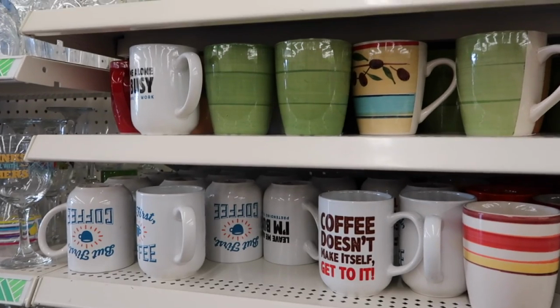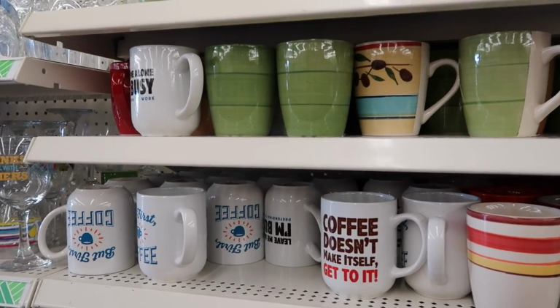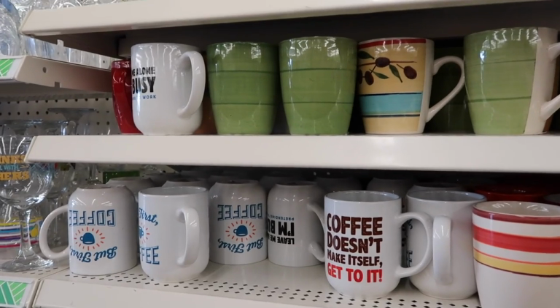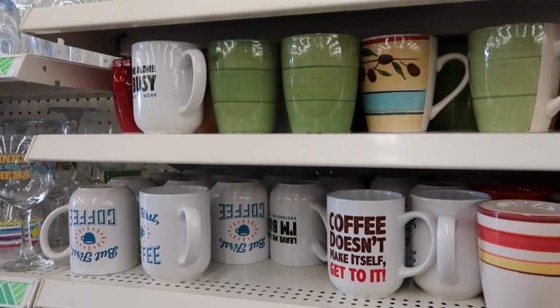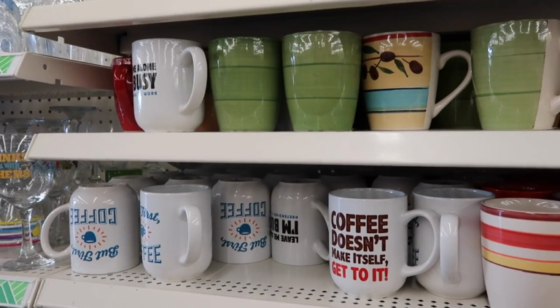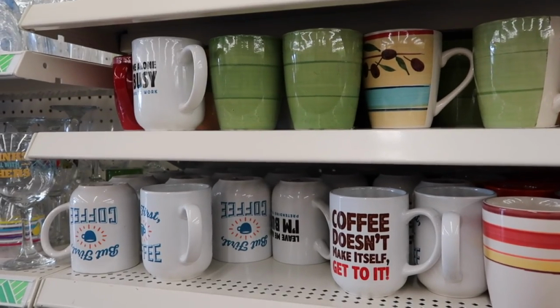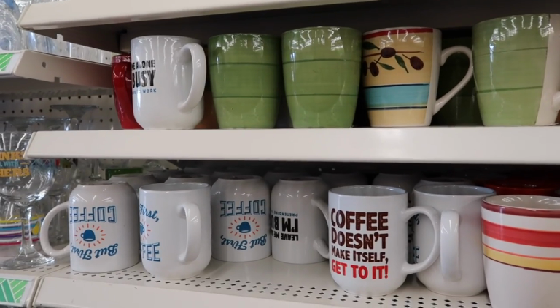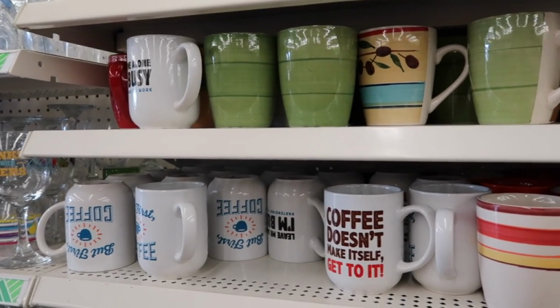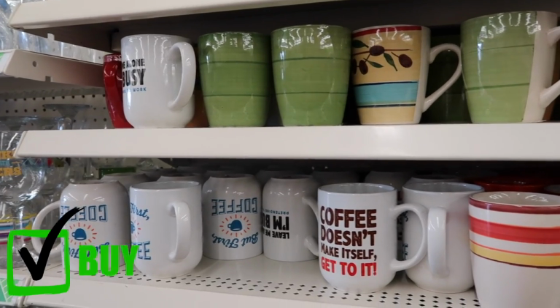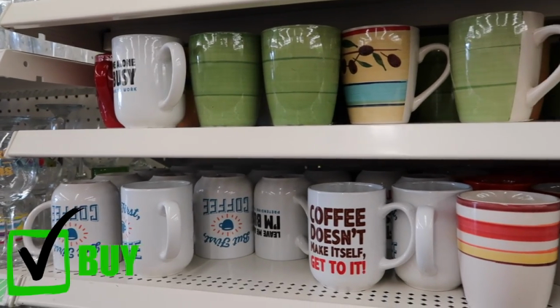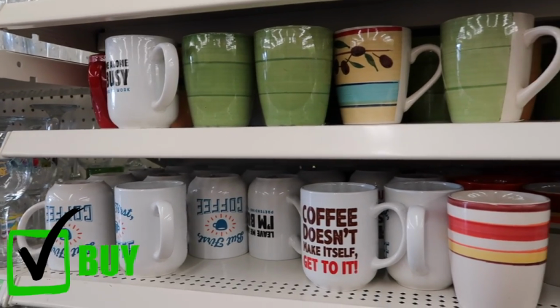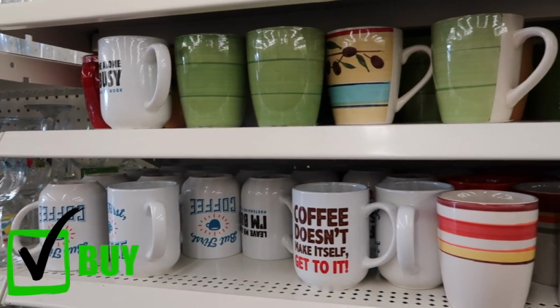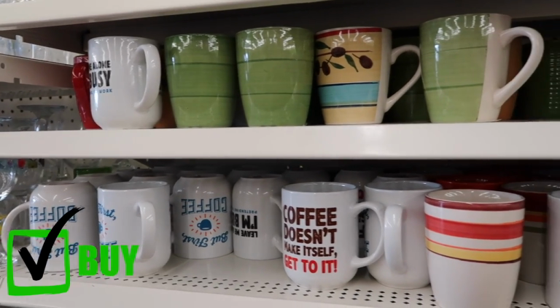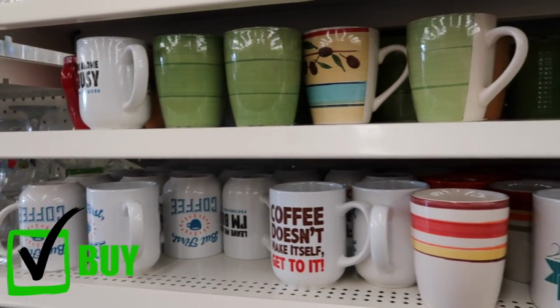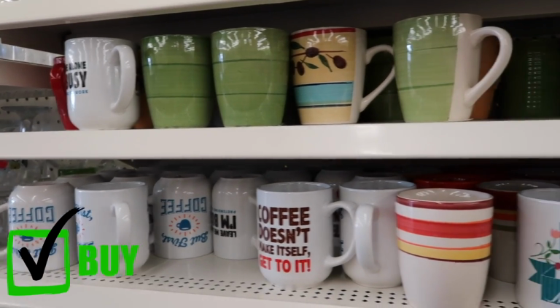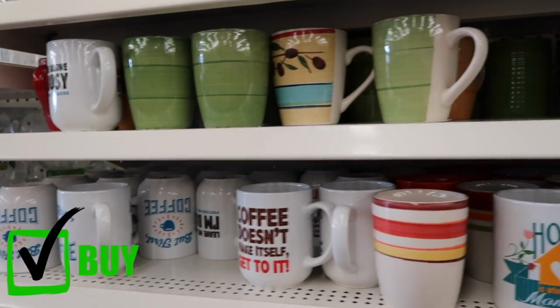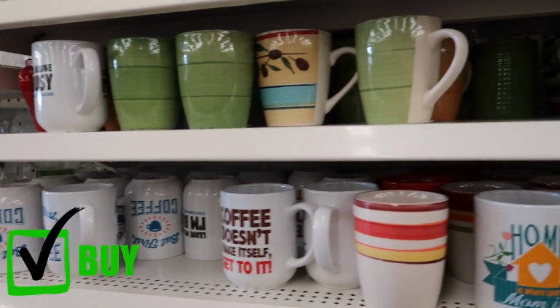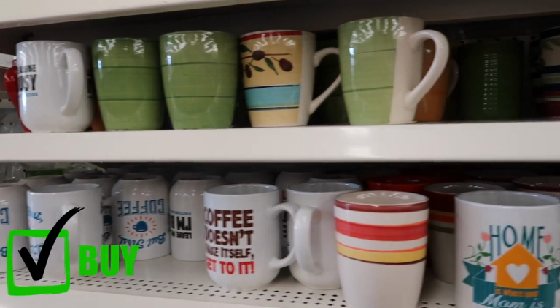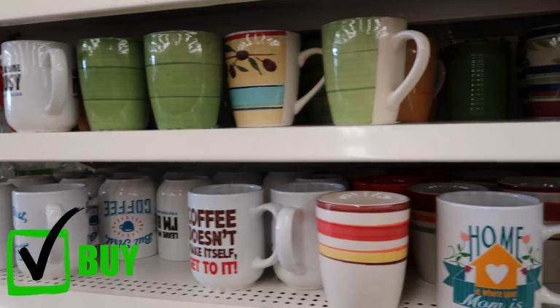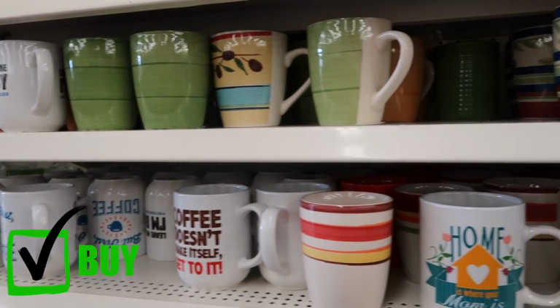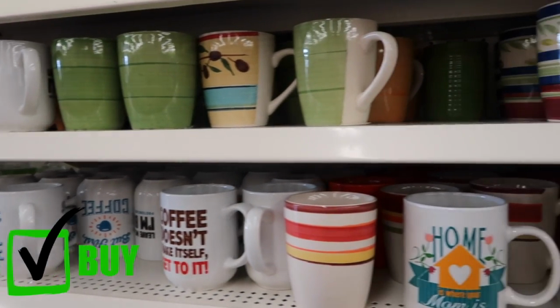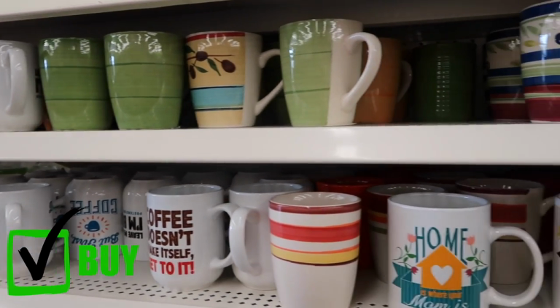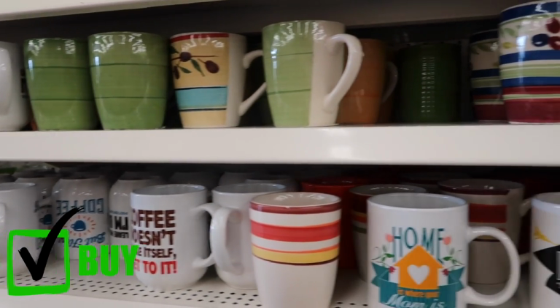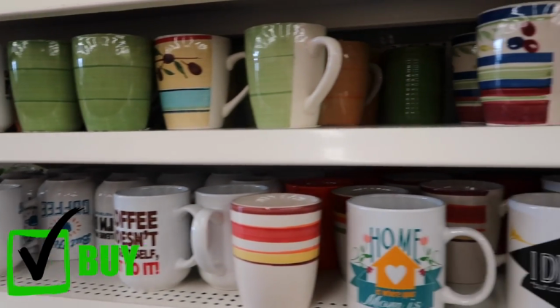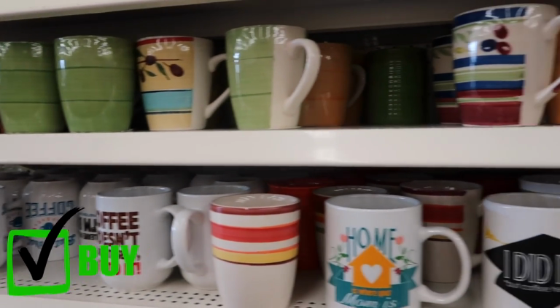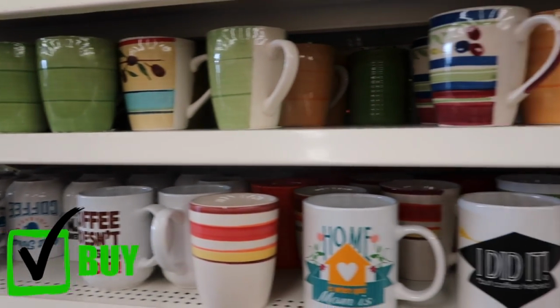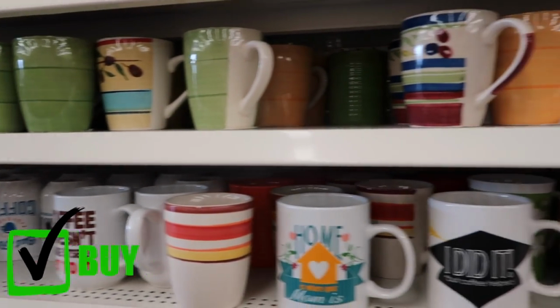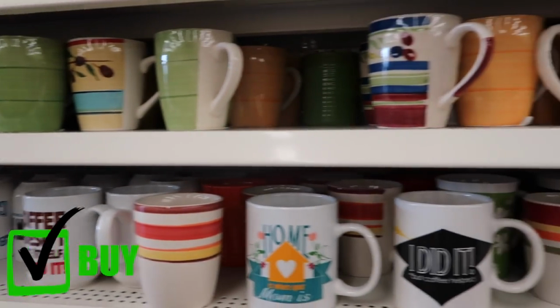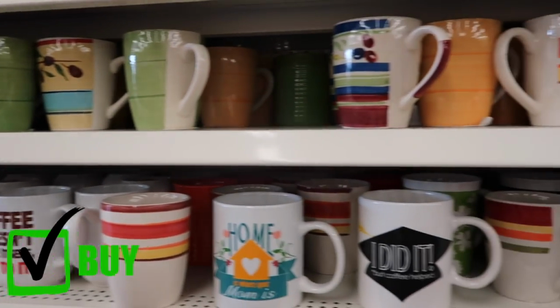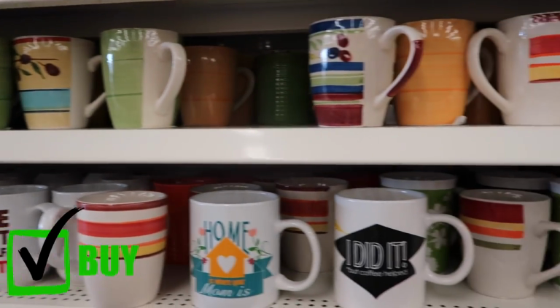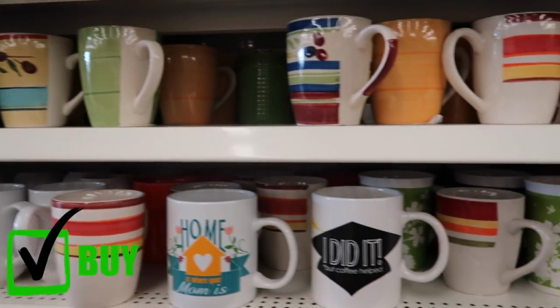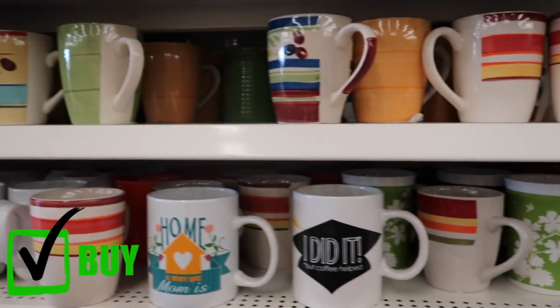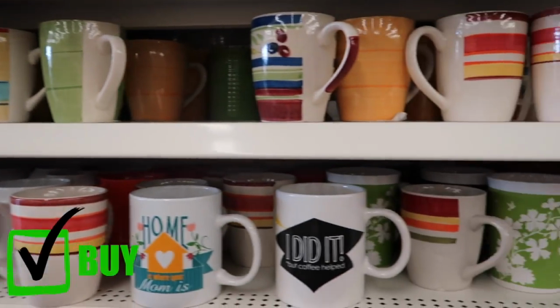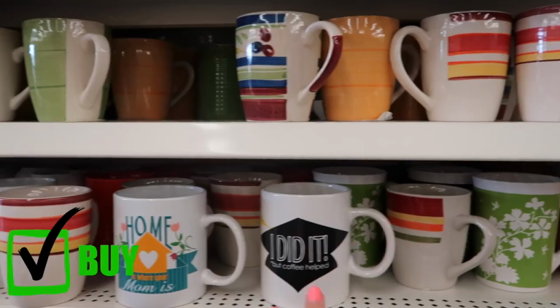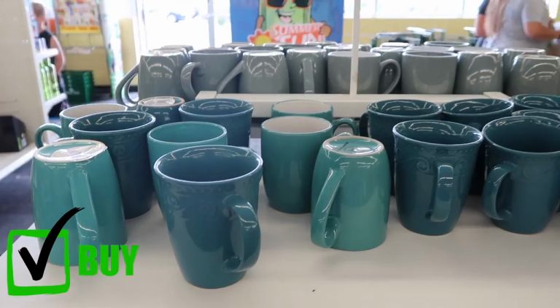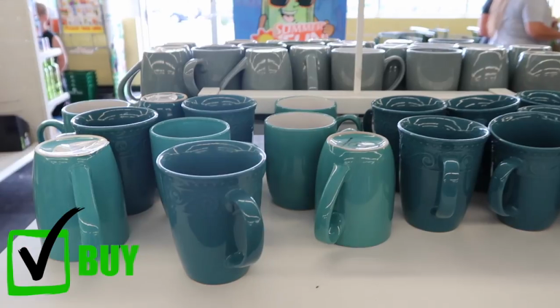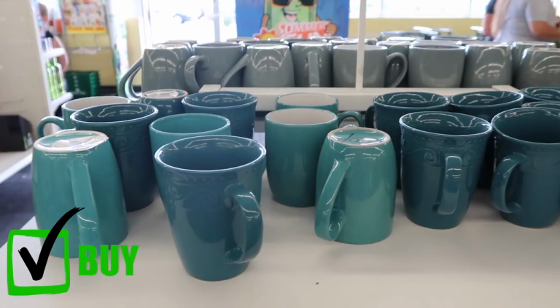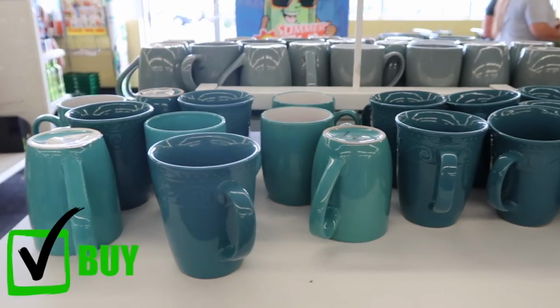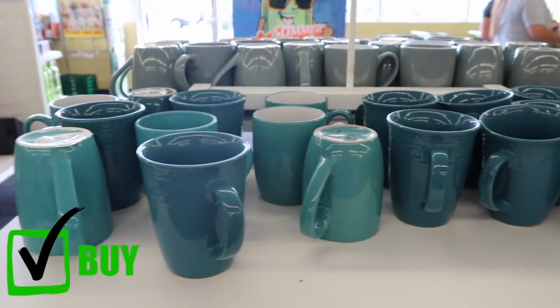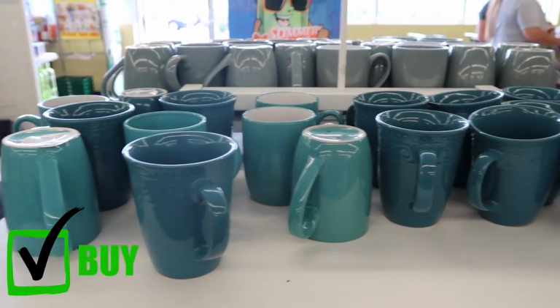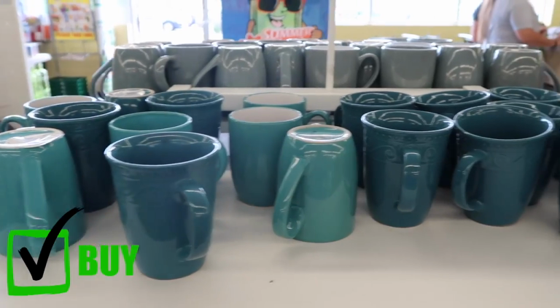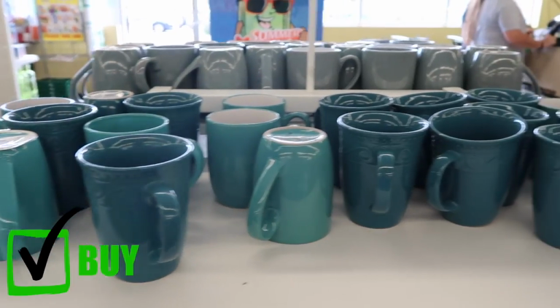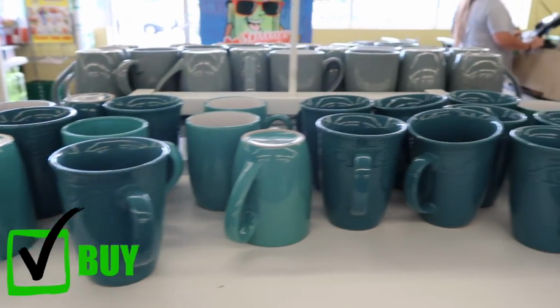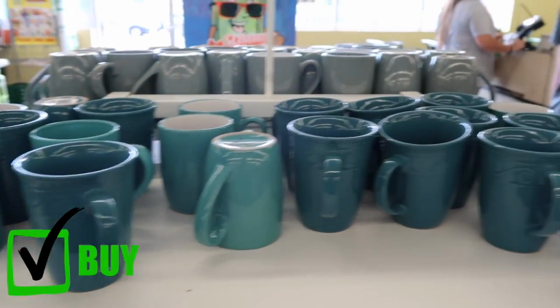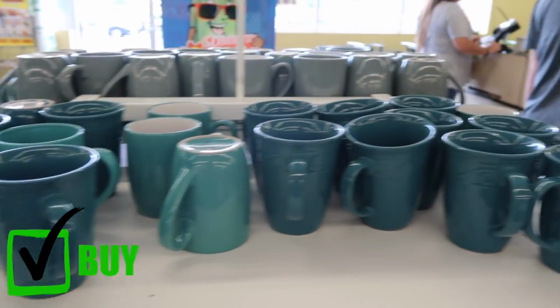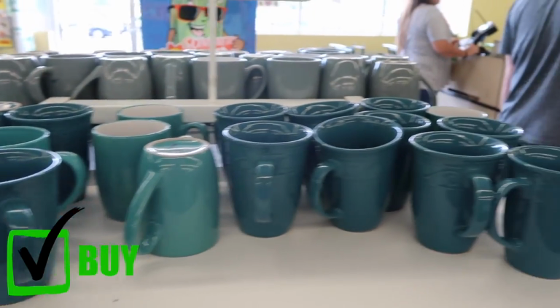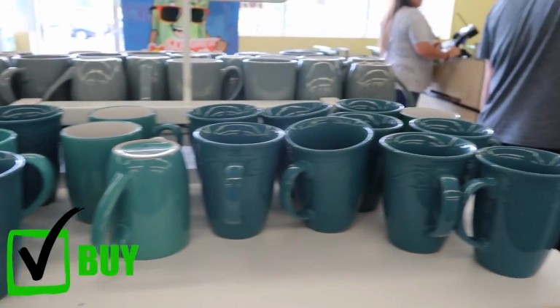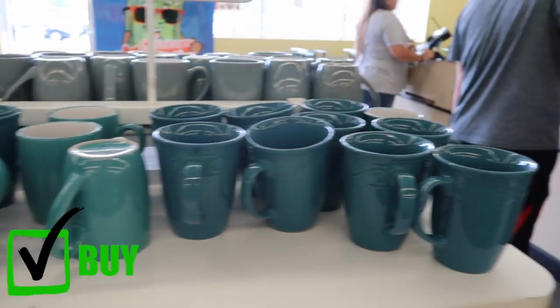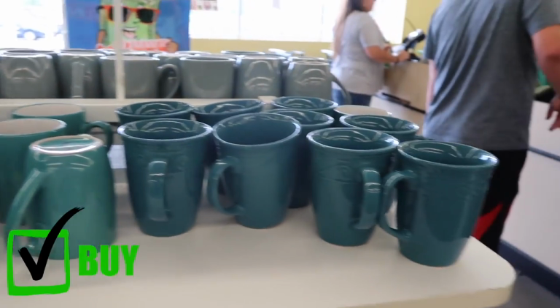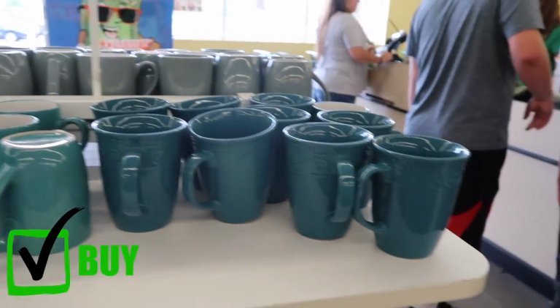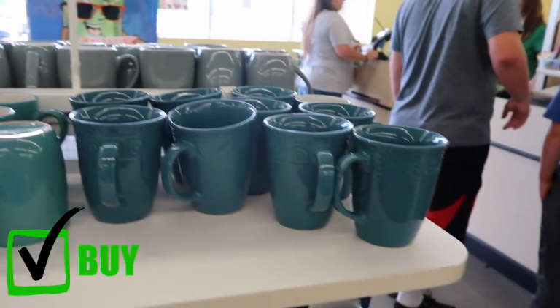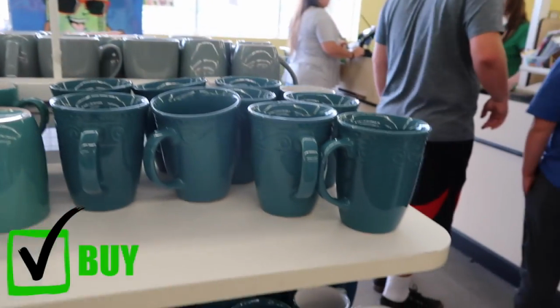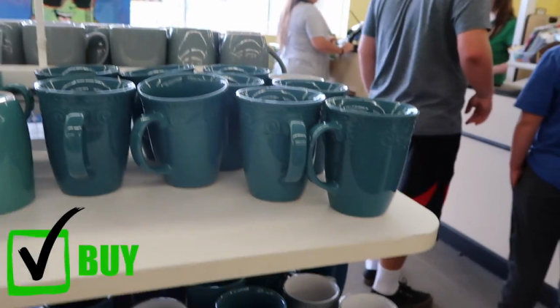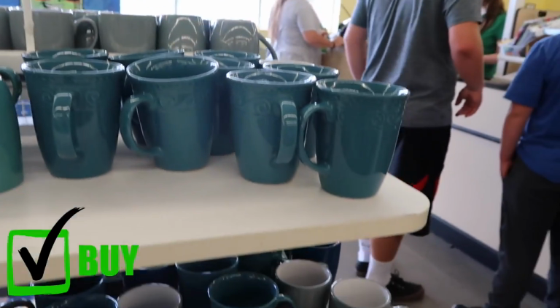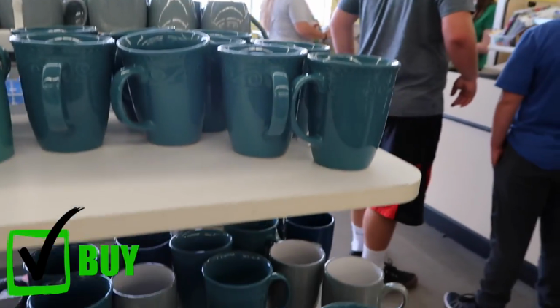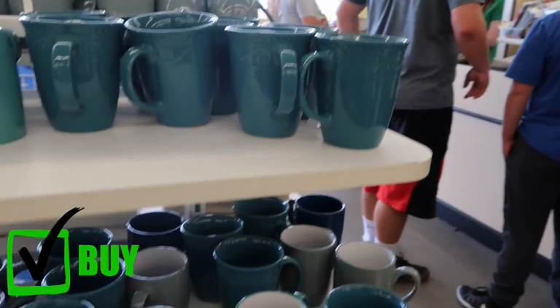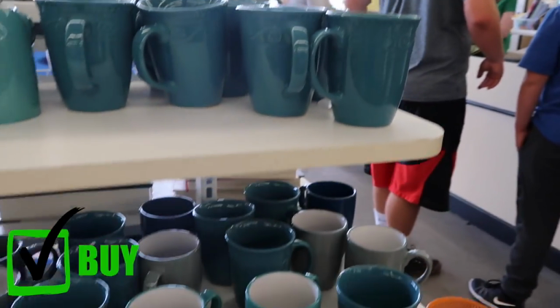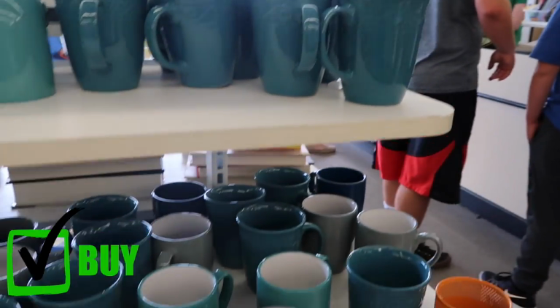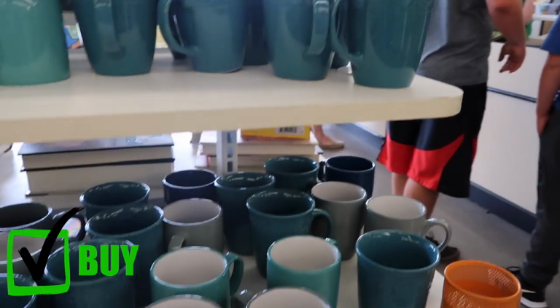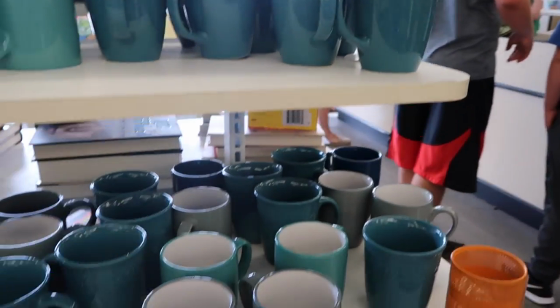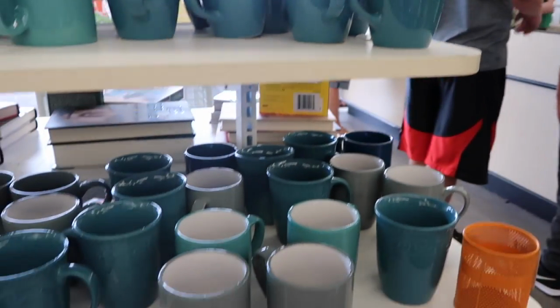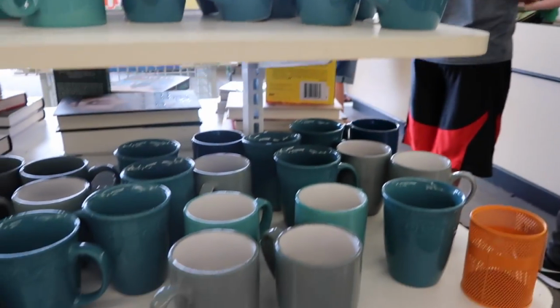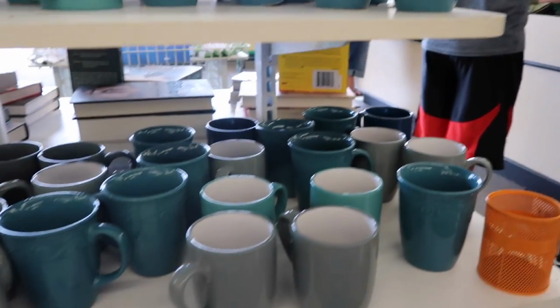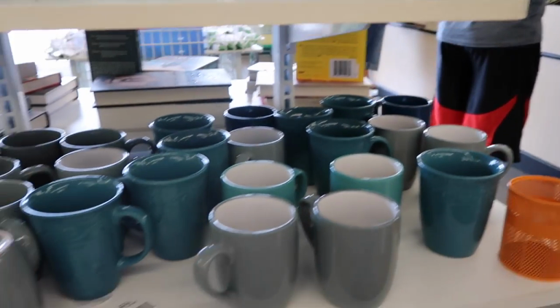Glass mugs are also a must-buy at the dollar store. You won't find them cheaper than a dollar anywhere else.